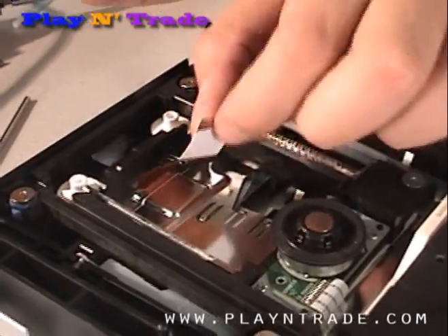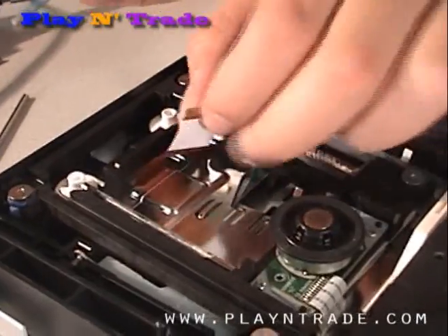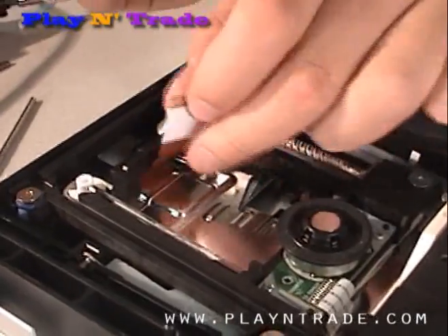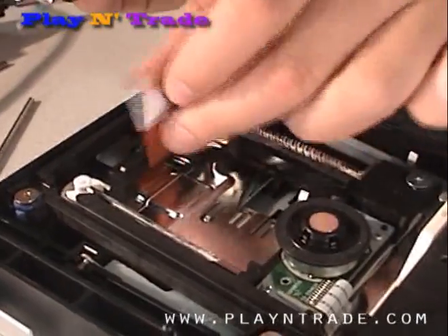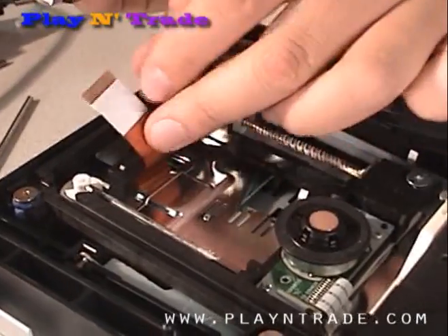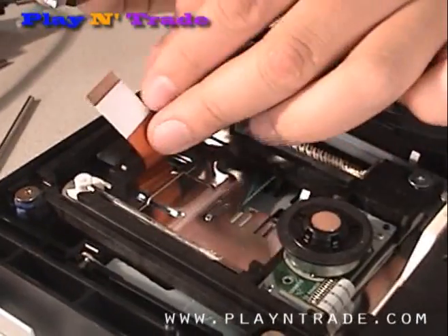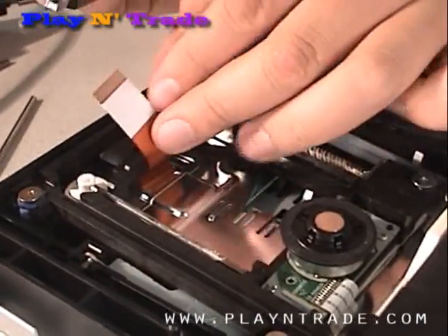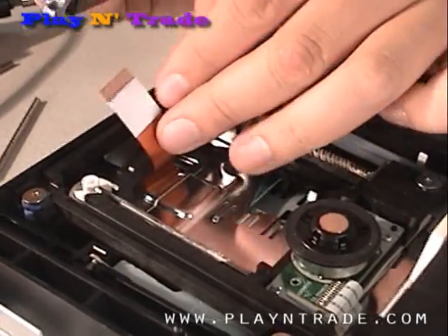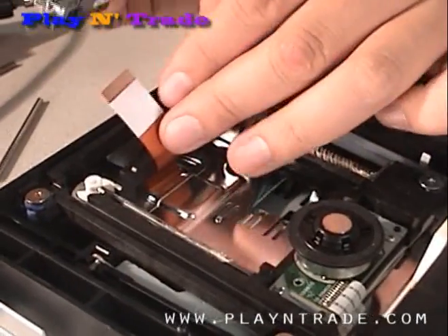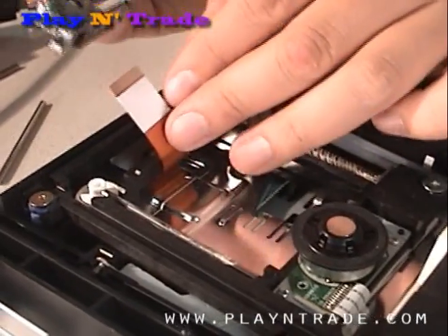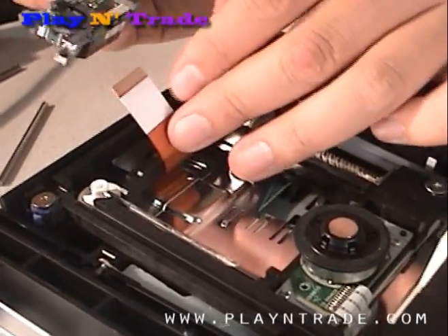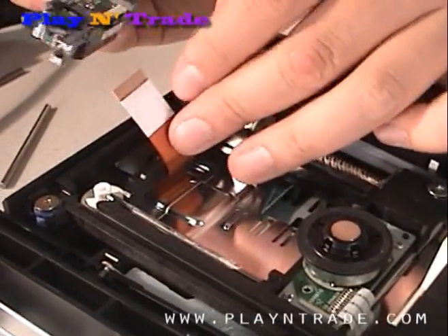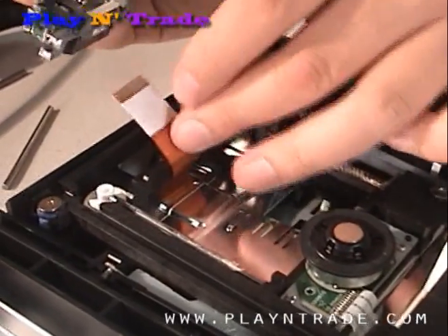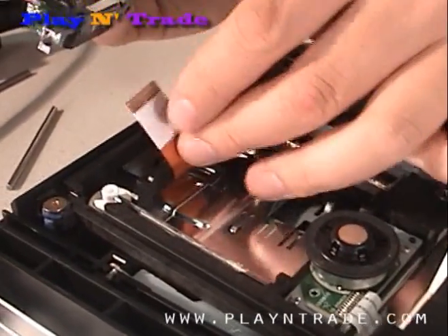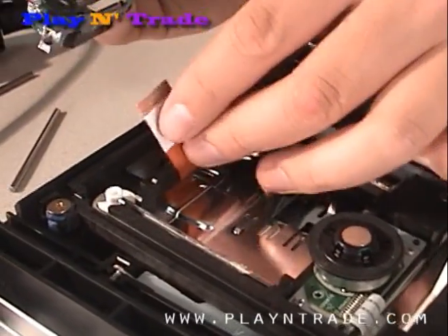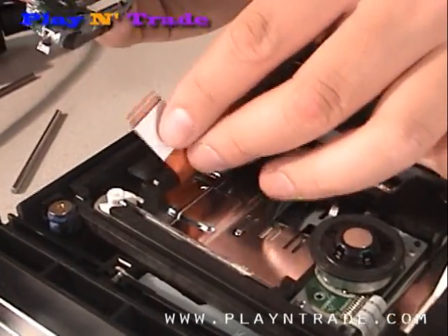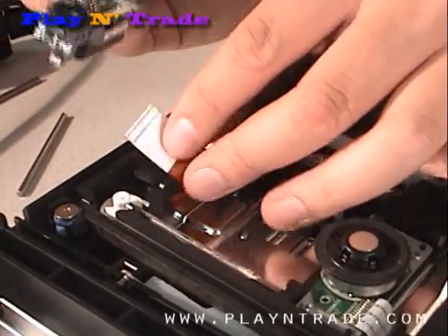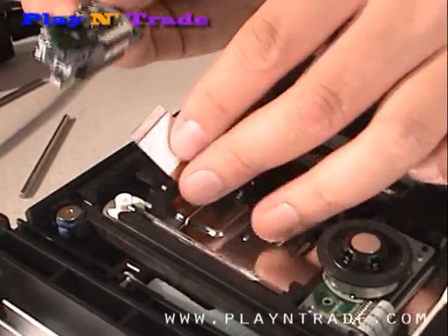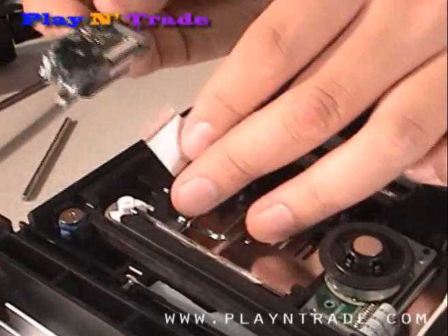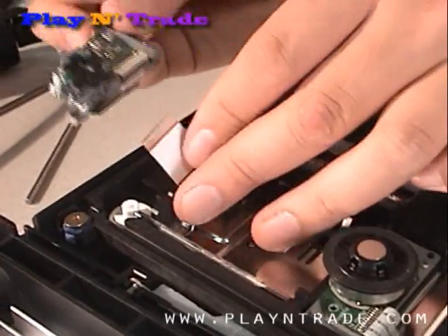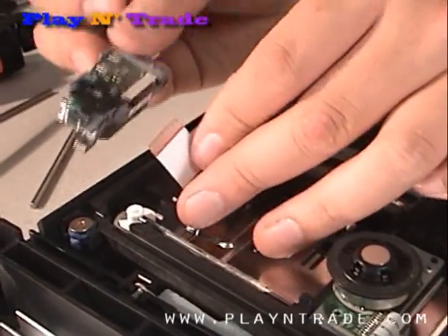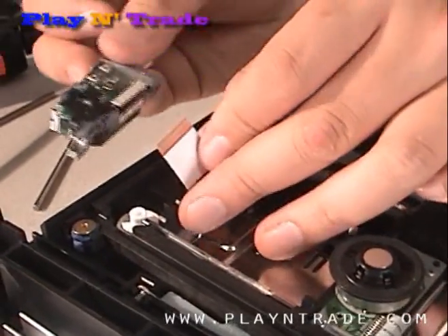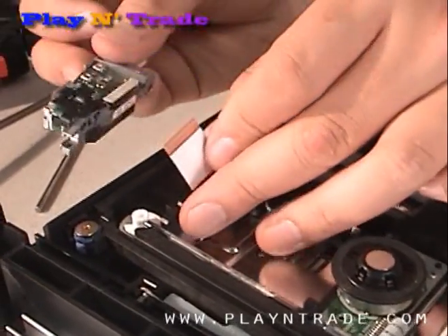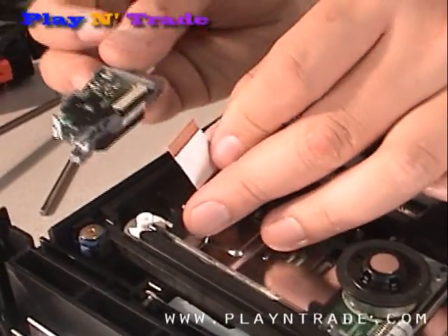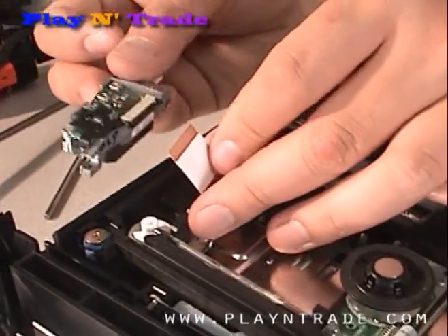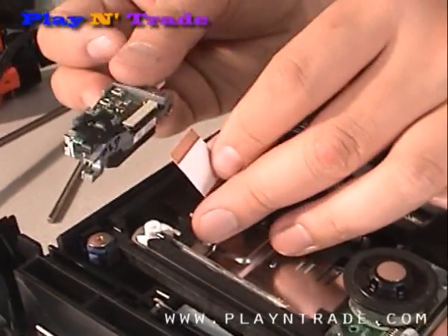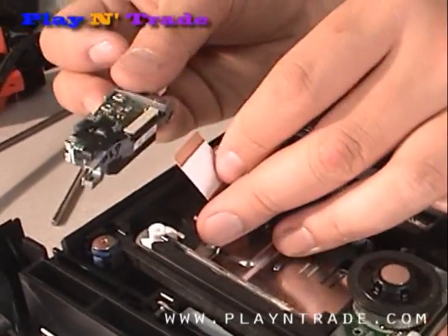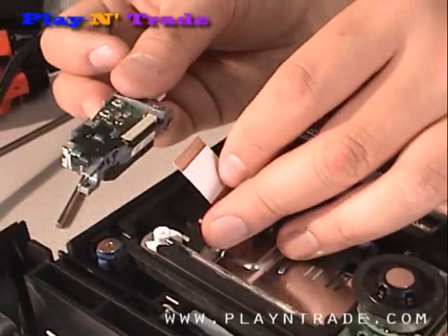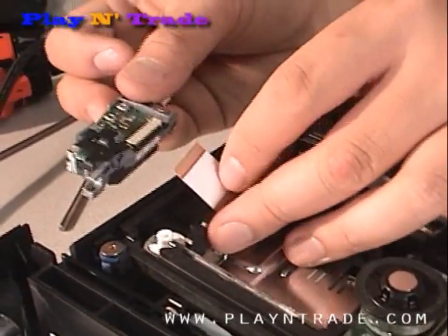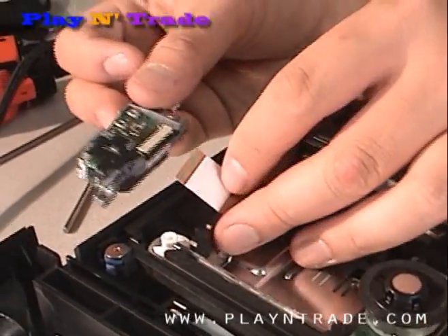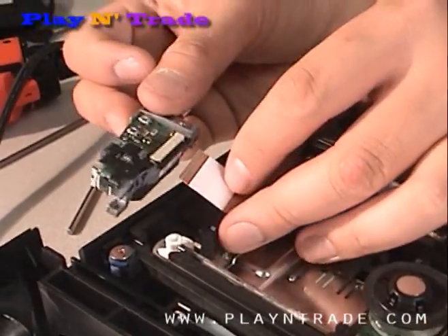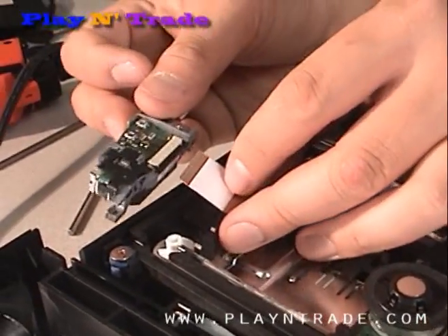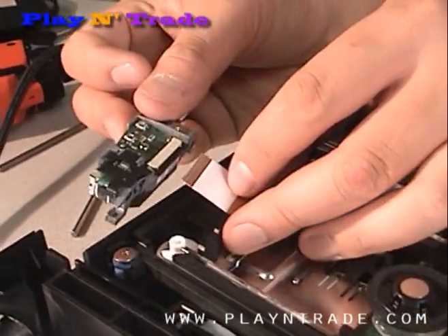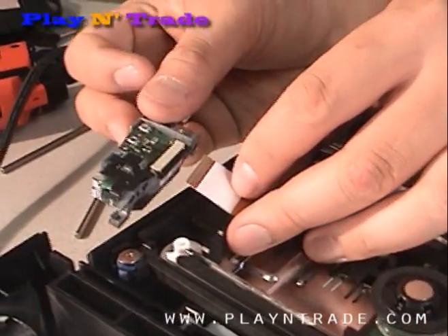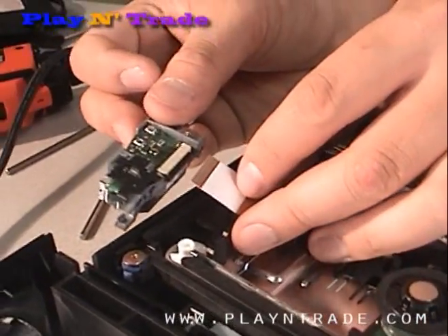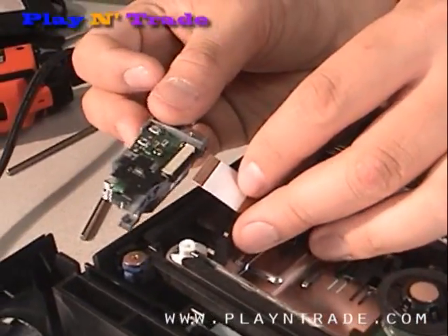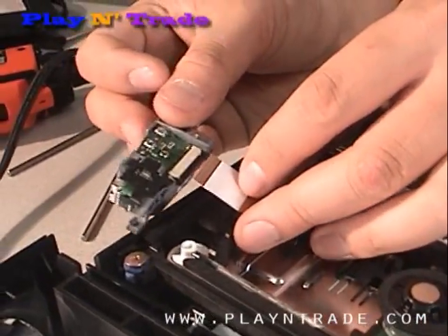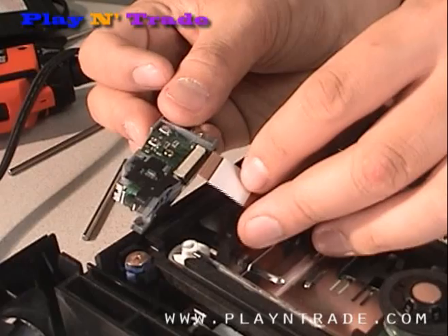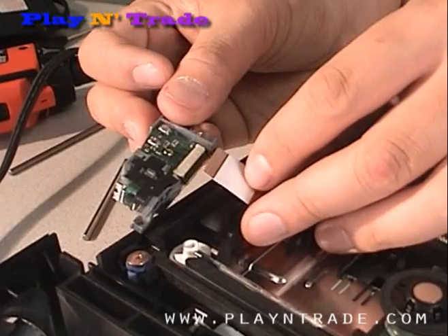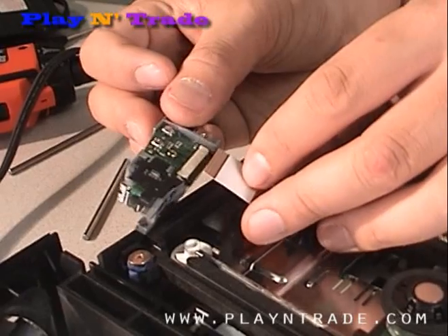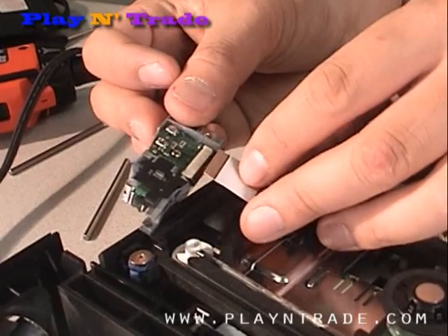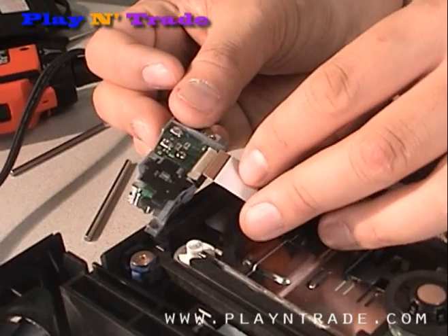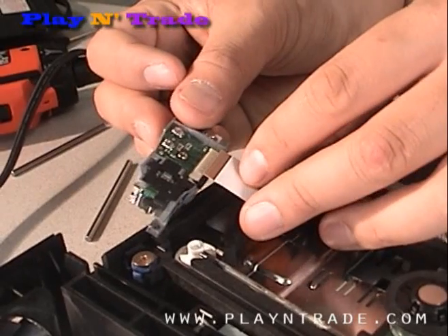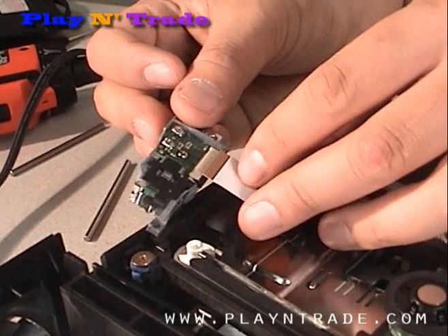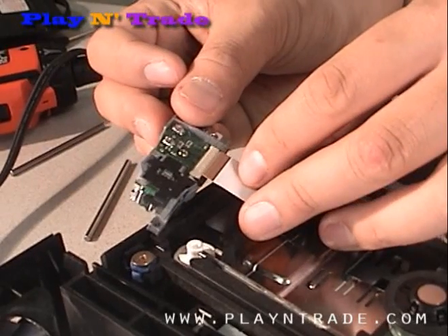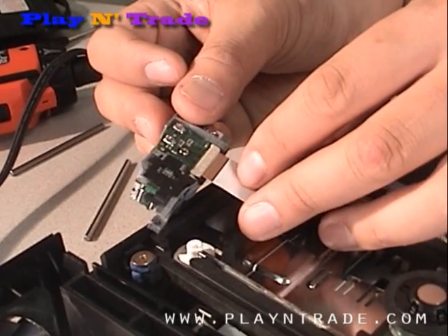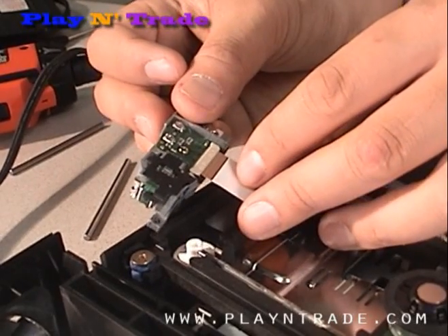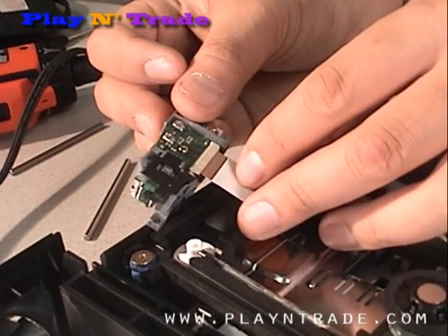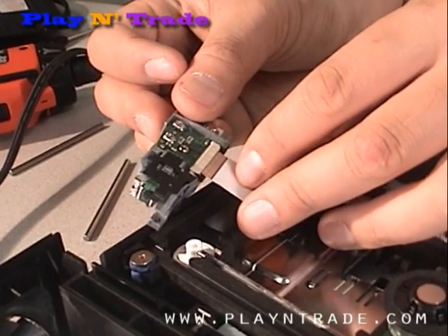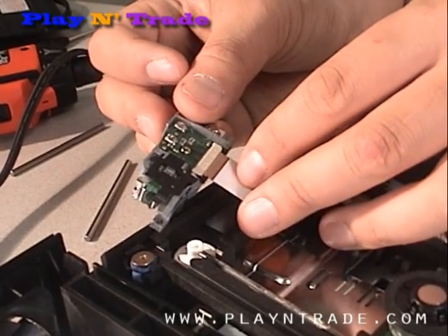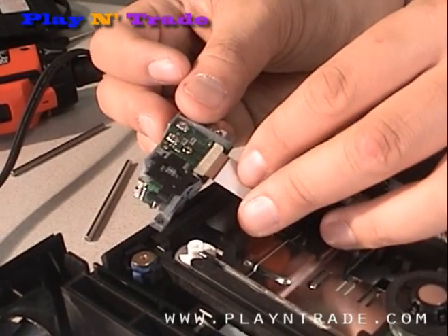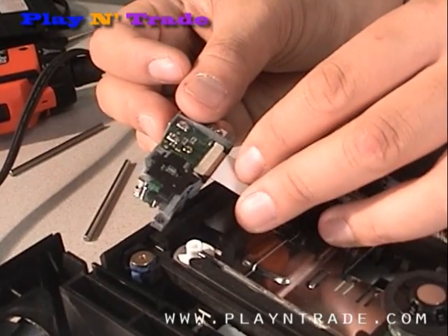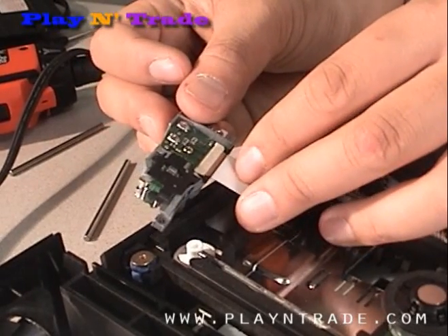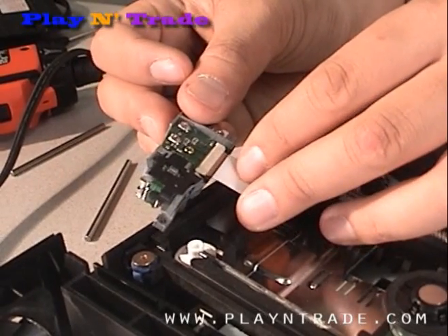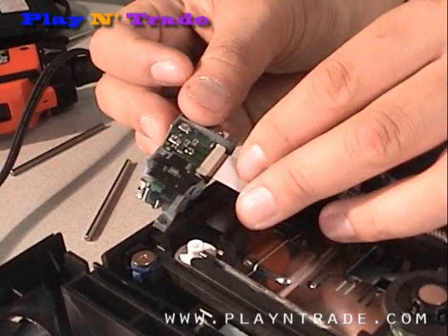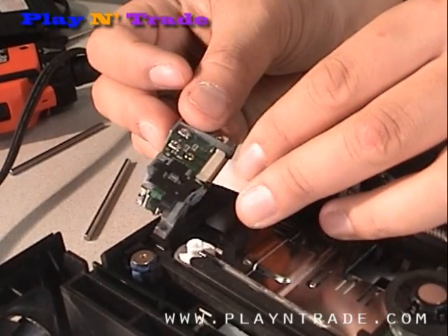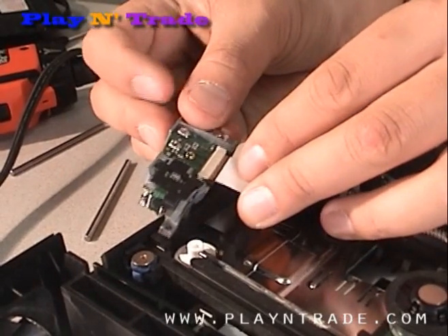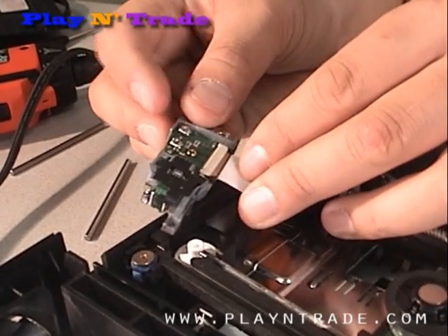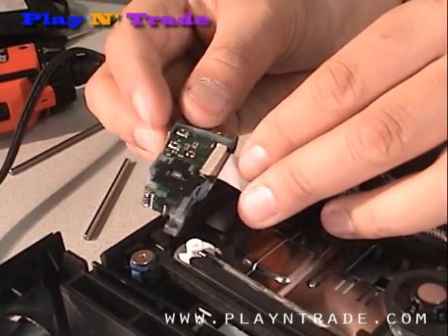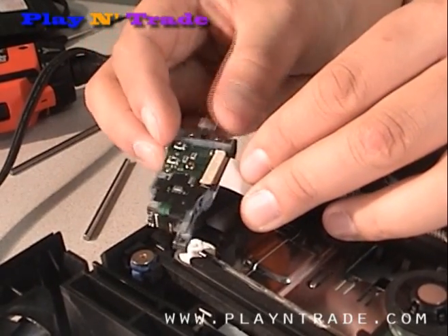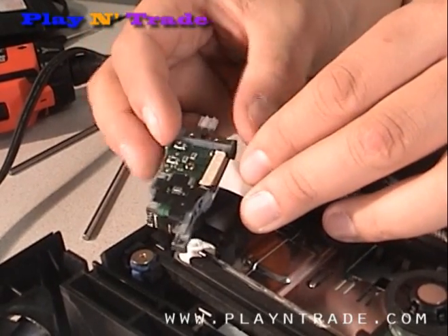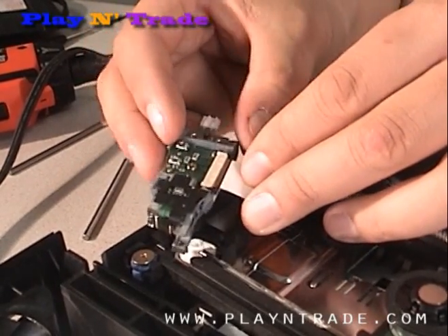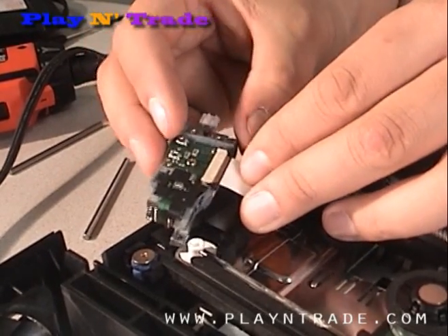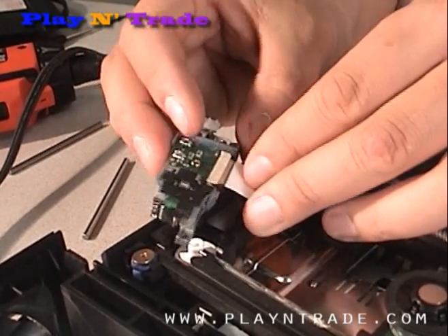To install a new laser, simply insert the ribbon connector until flush and lock the tabs on either side until secure.